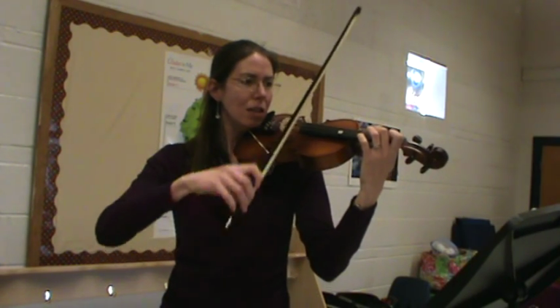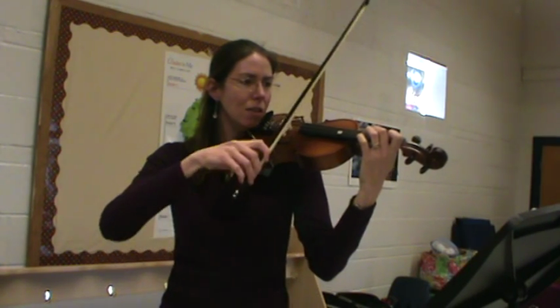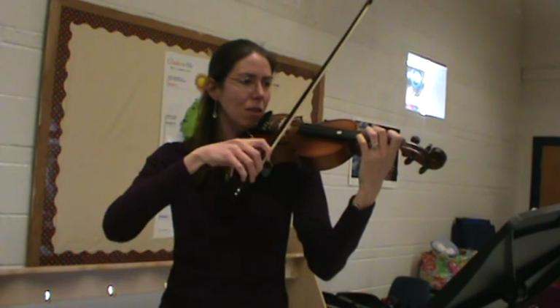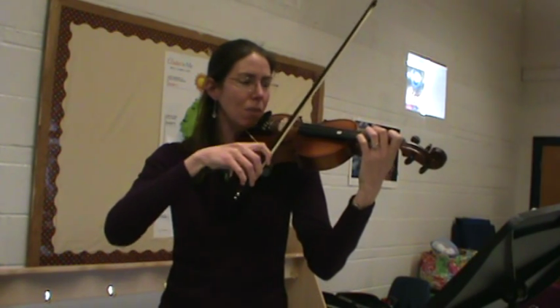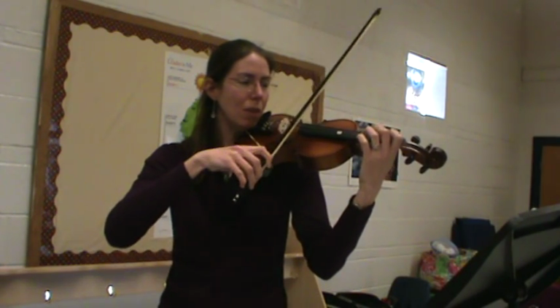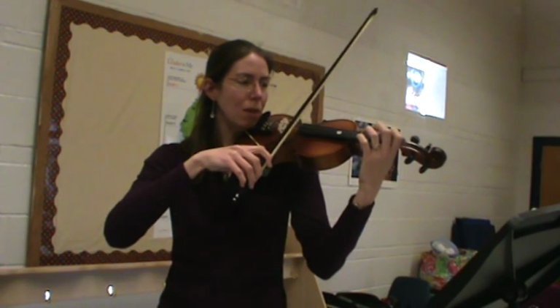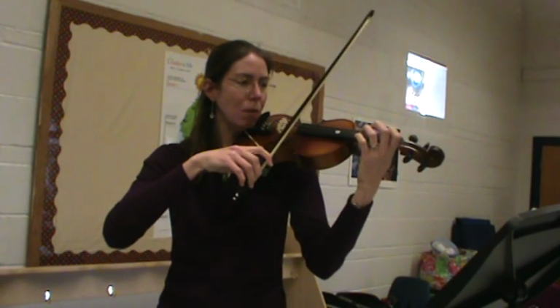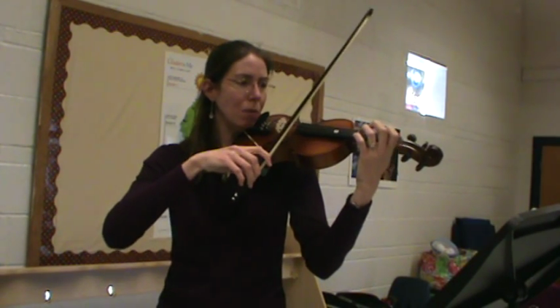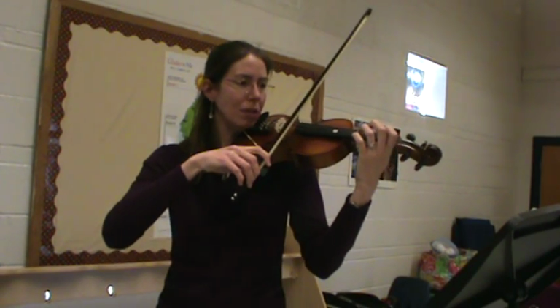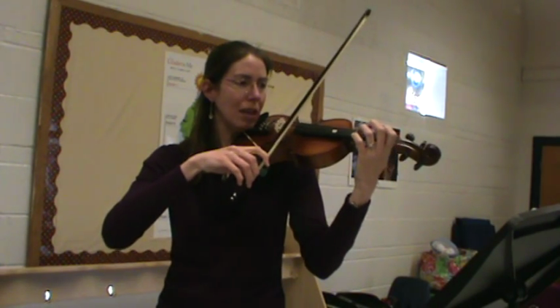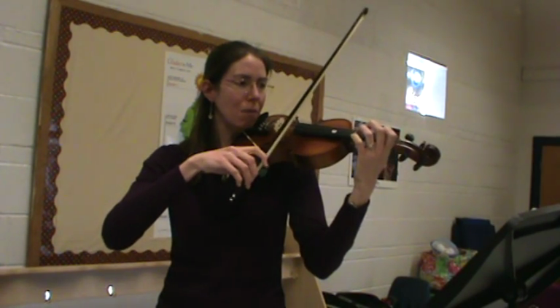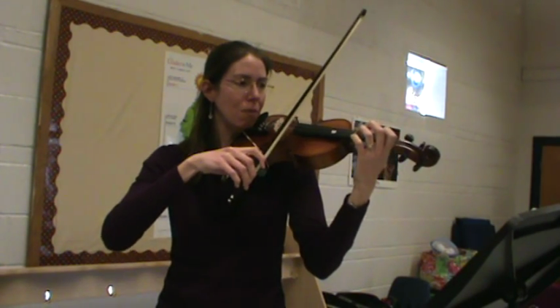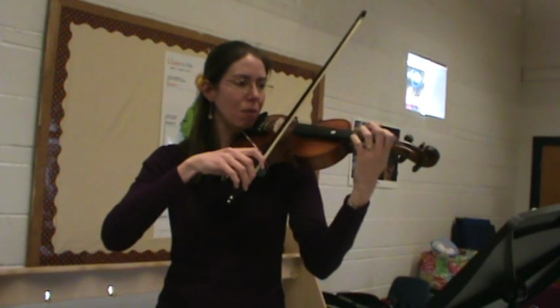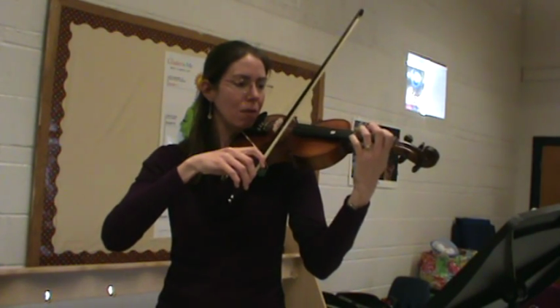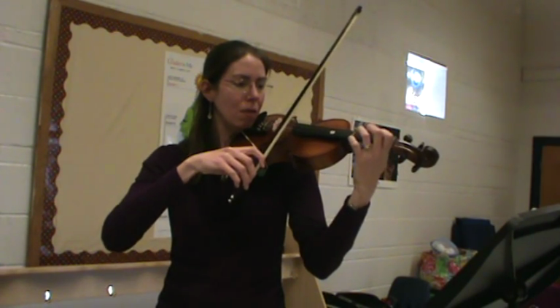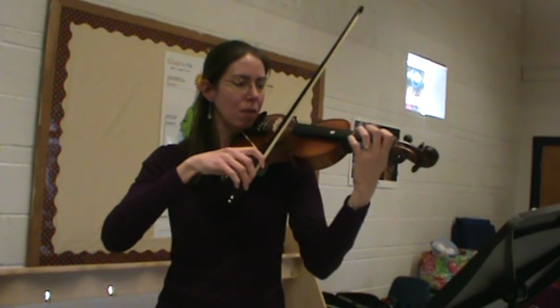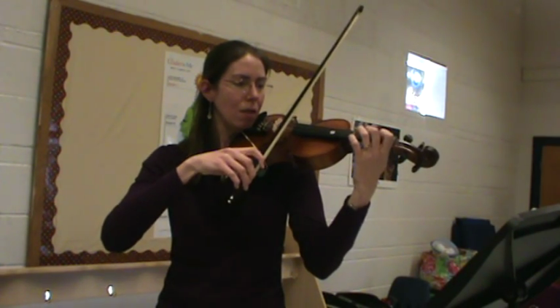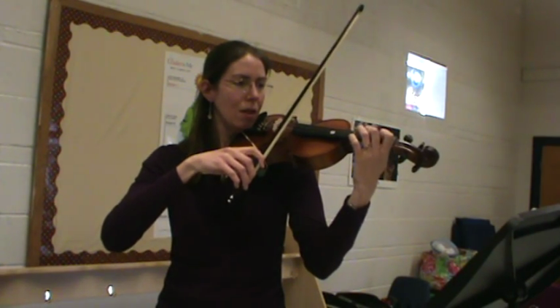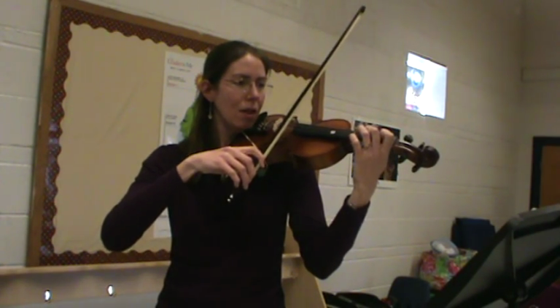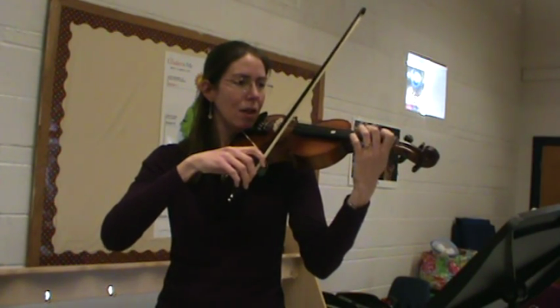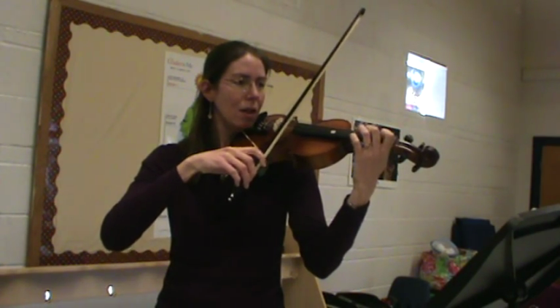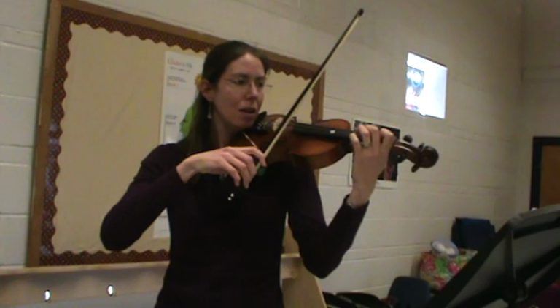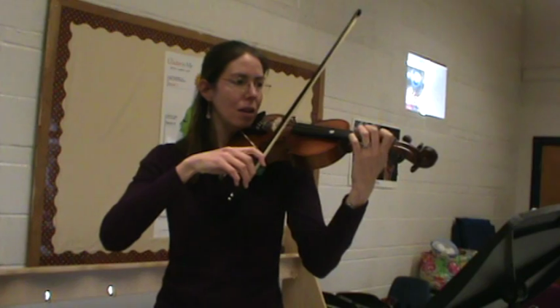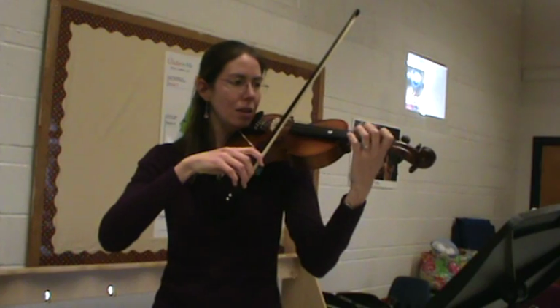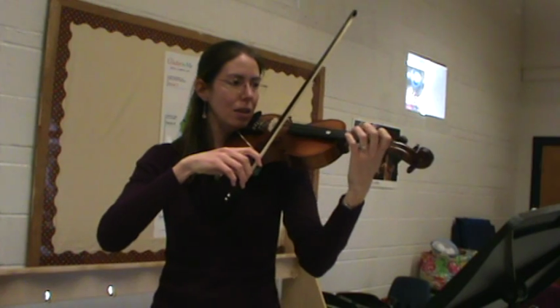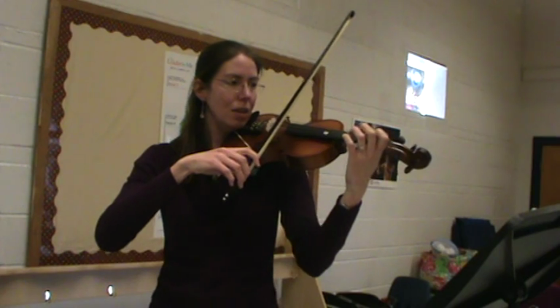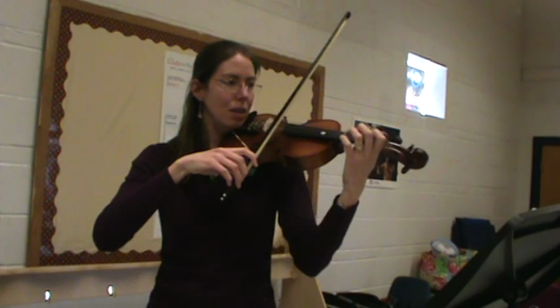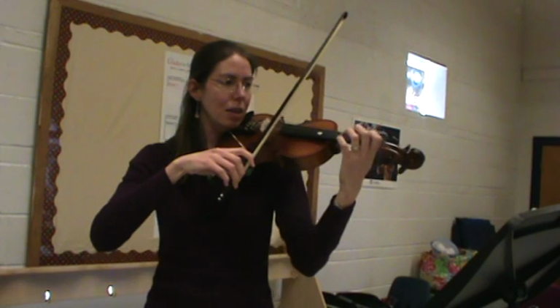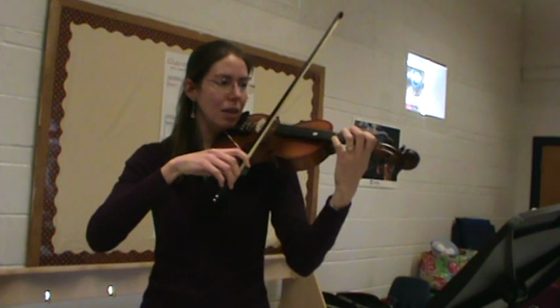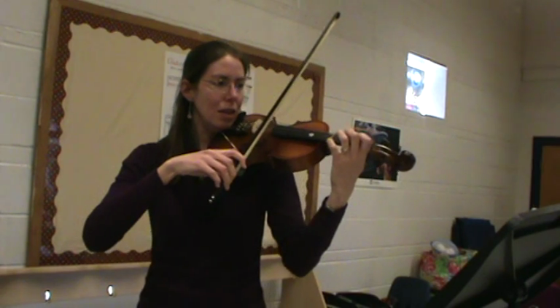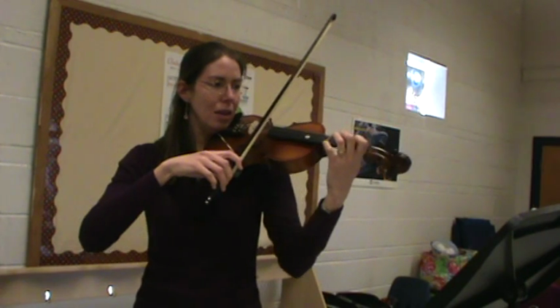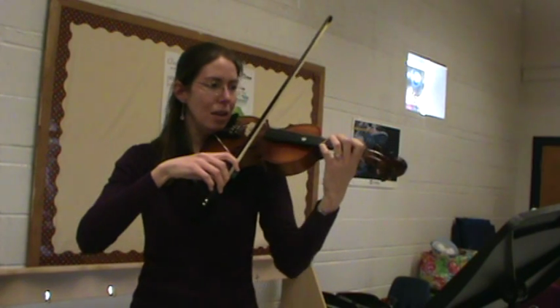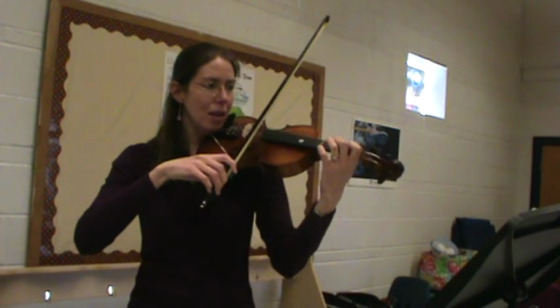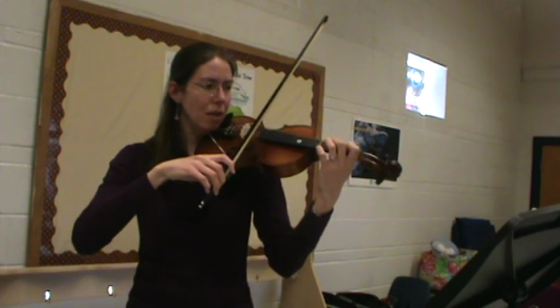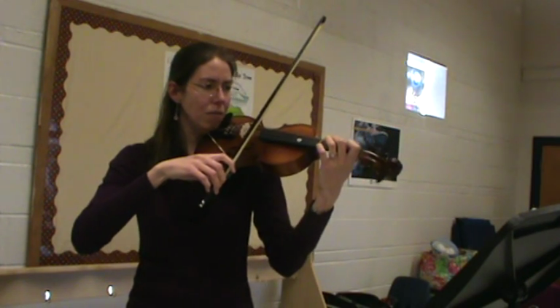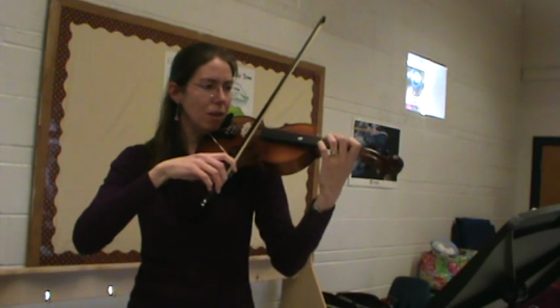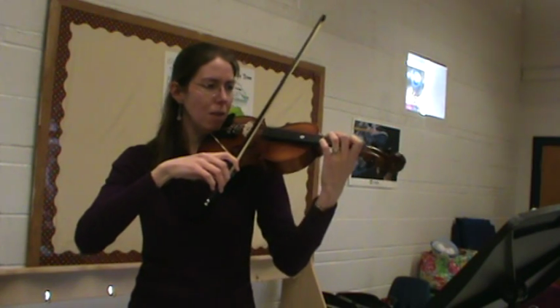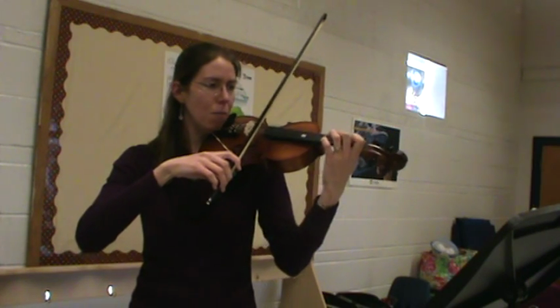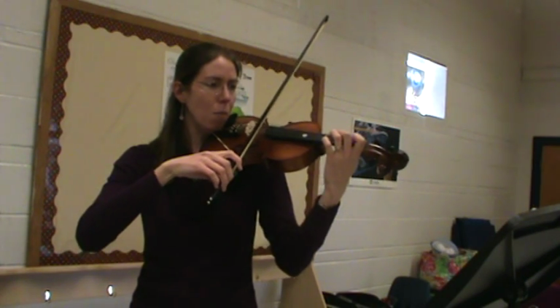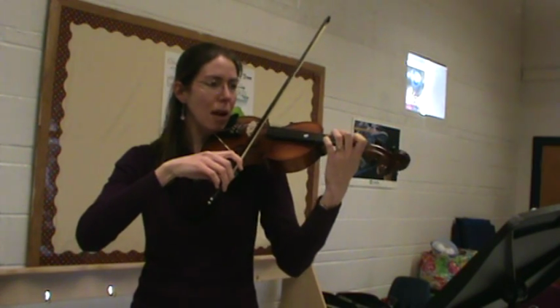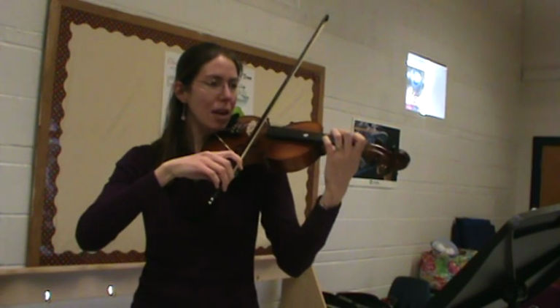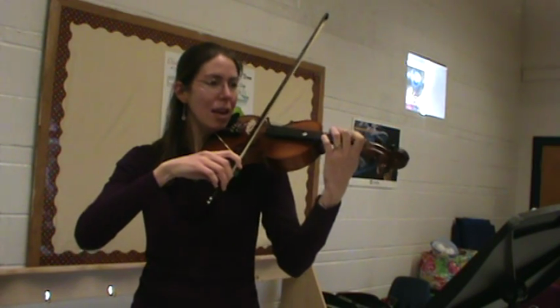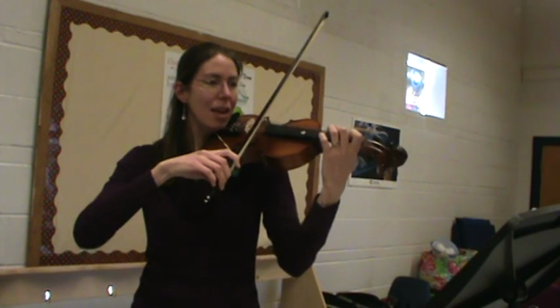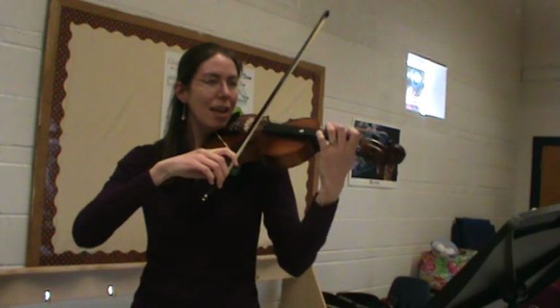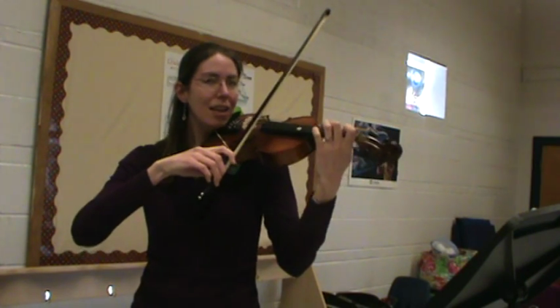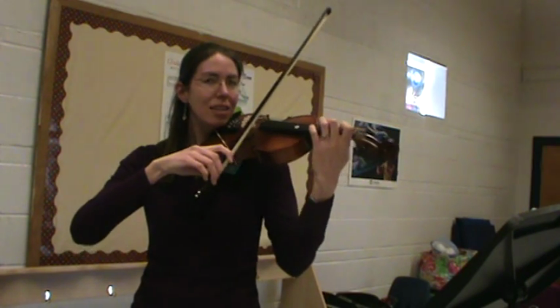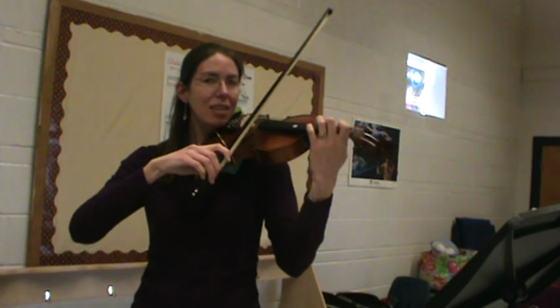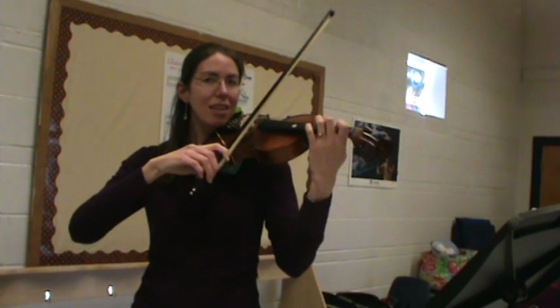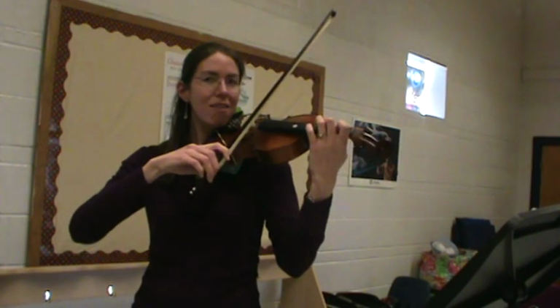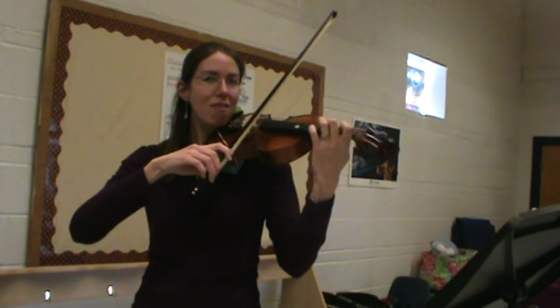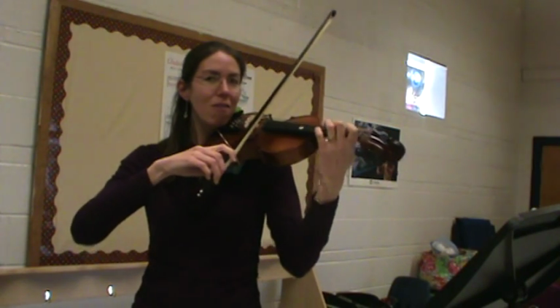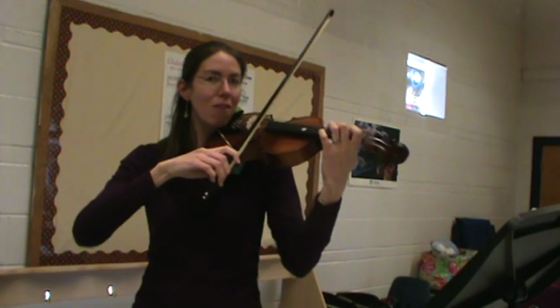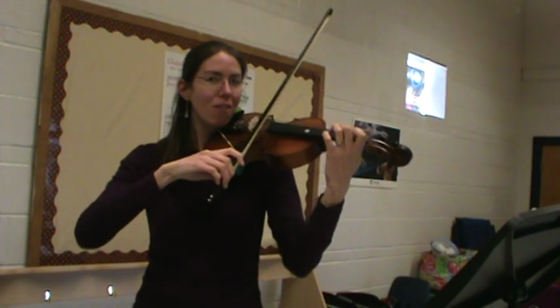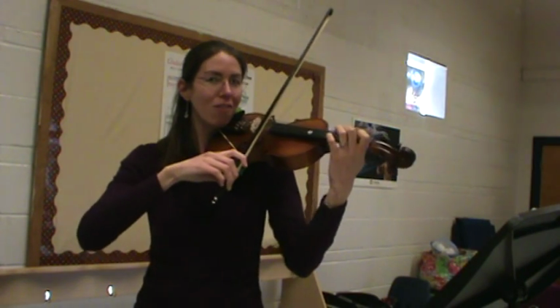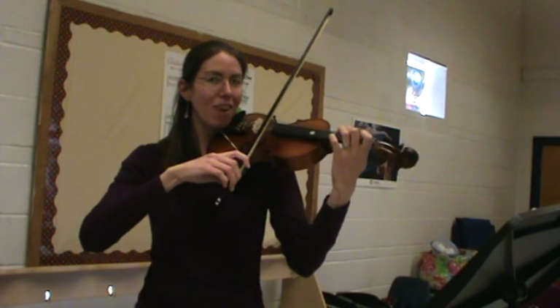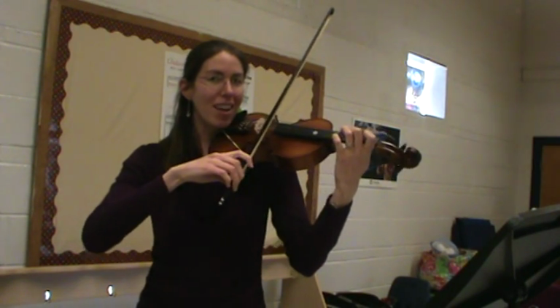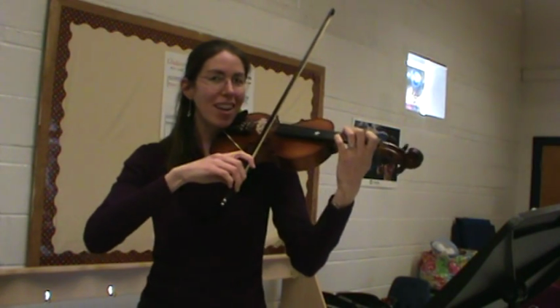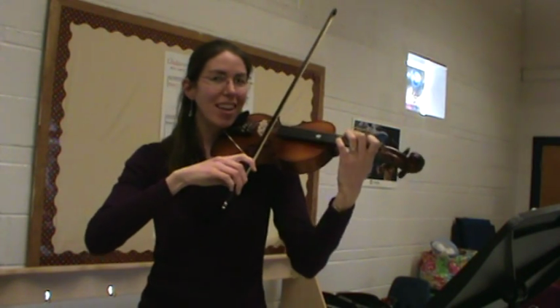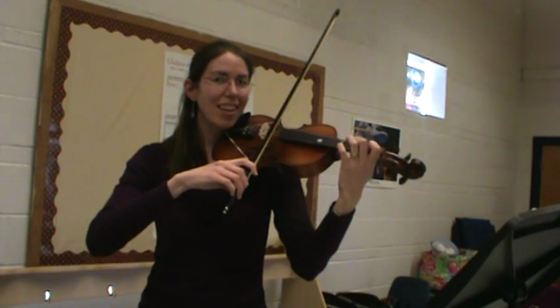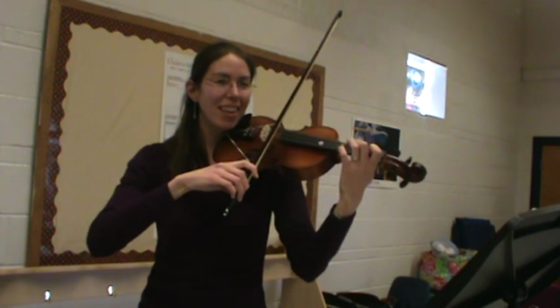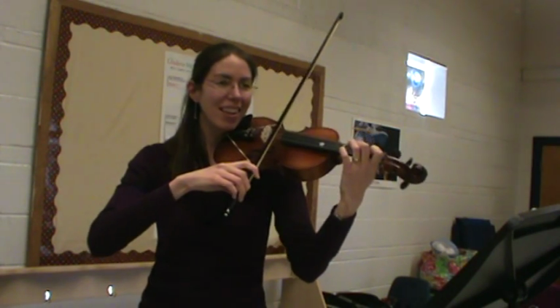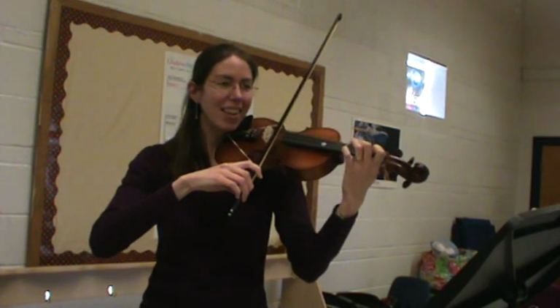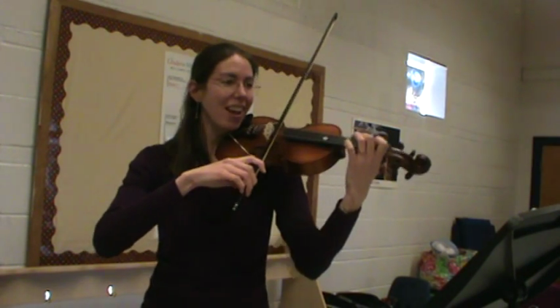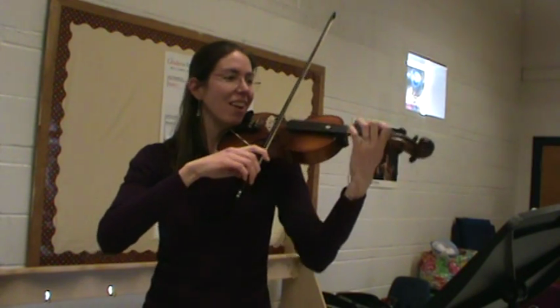Let's go ahead and play it one more time. One, two, ready, go.